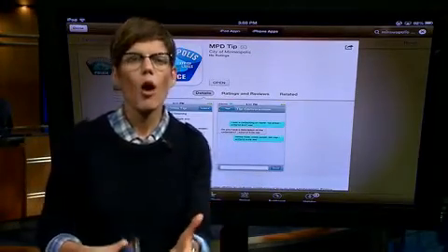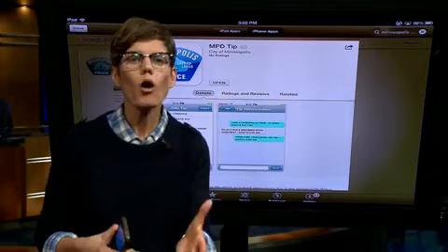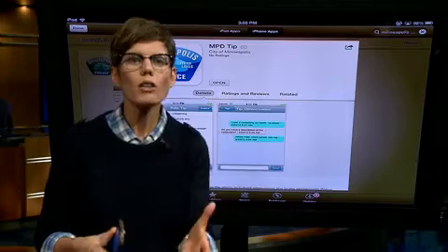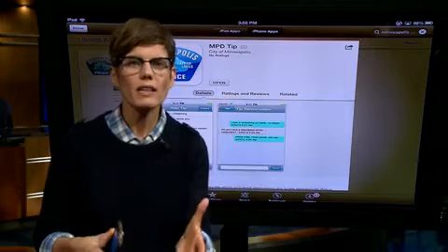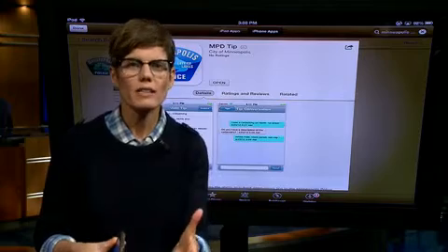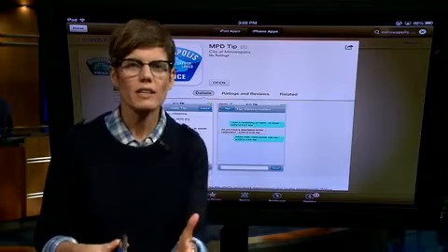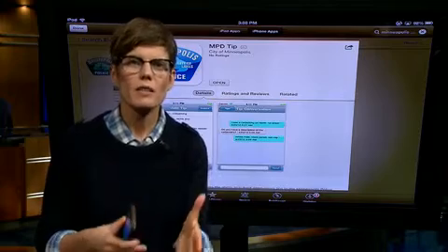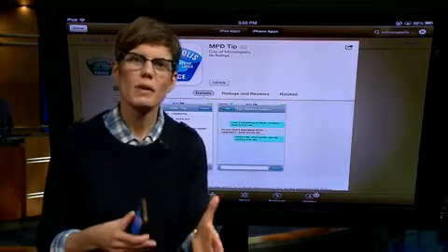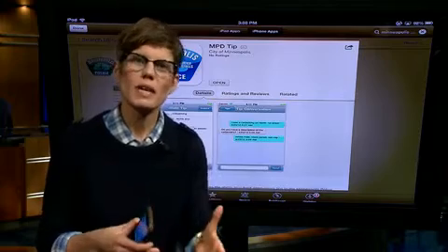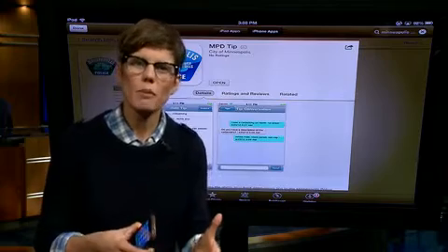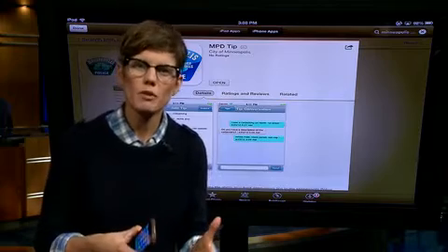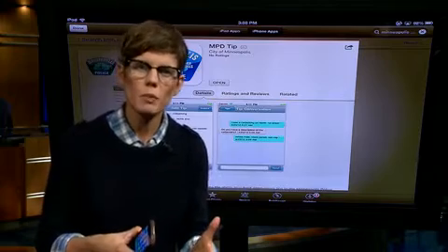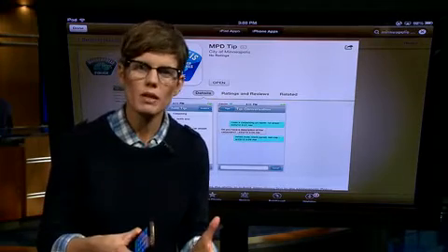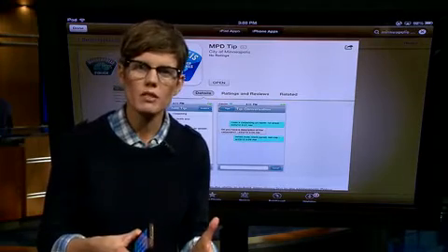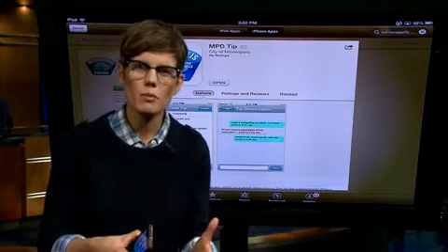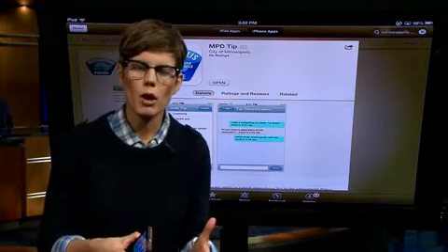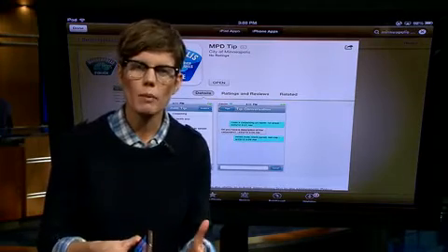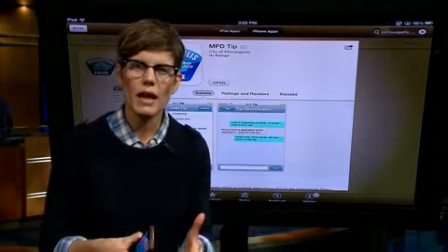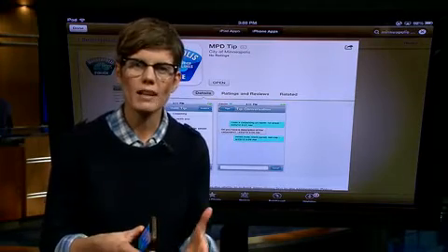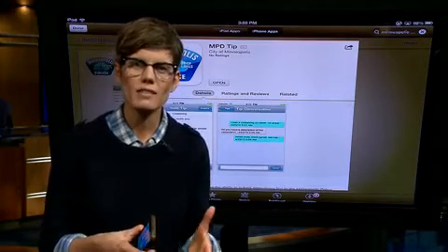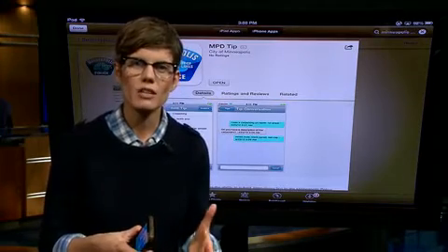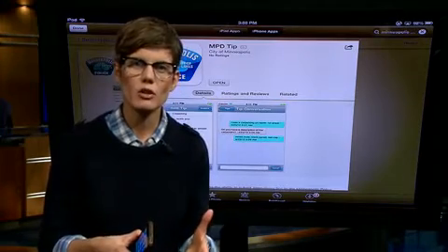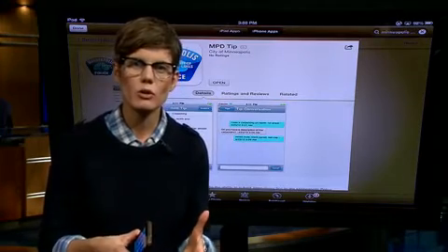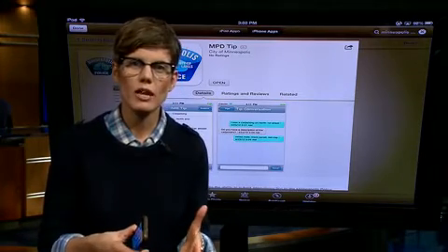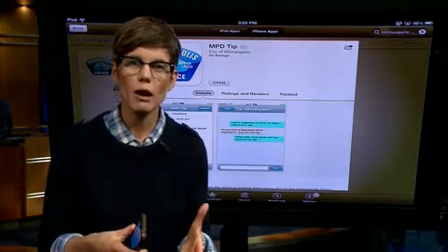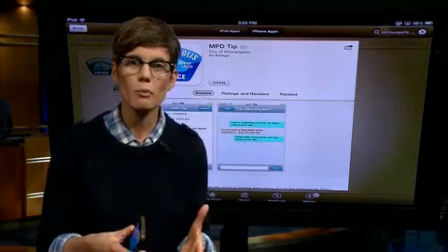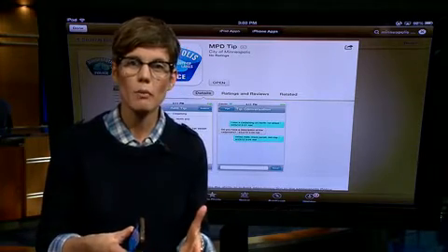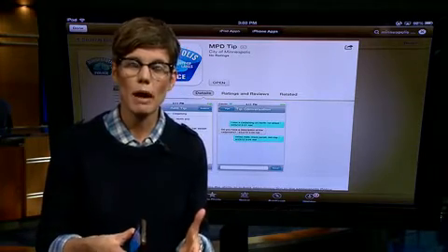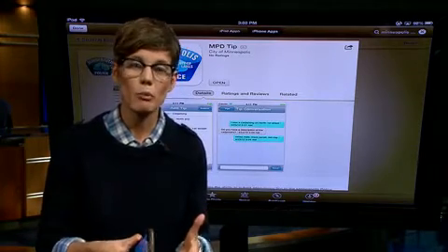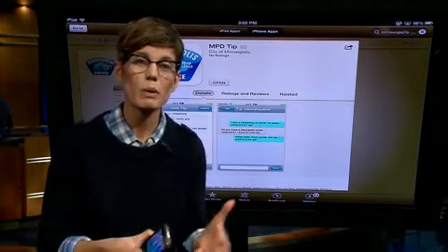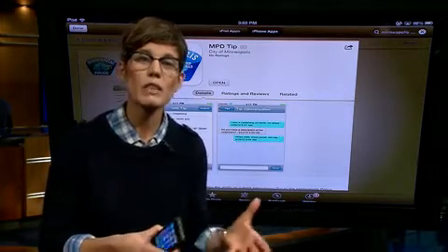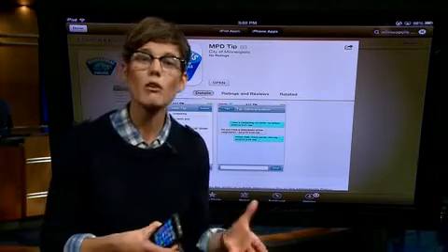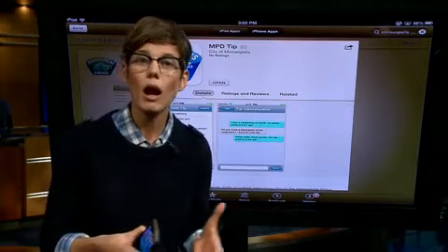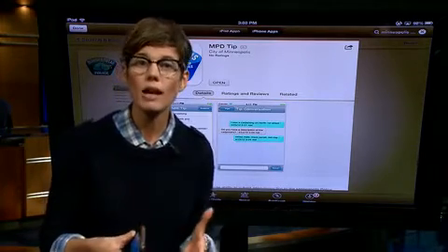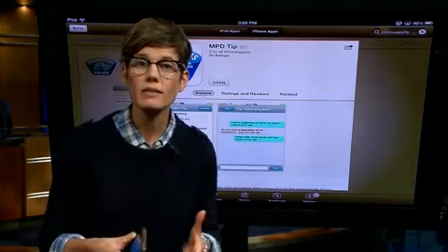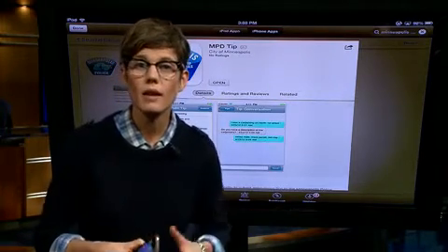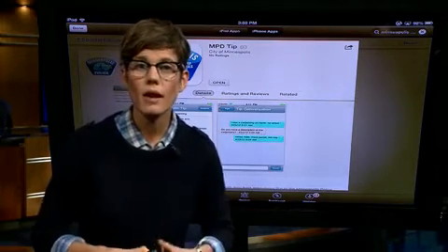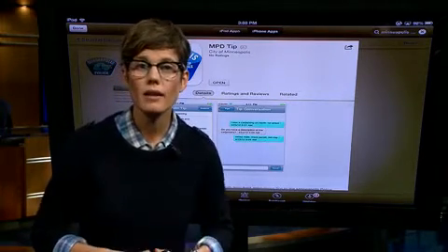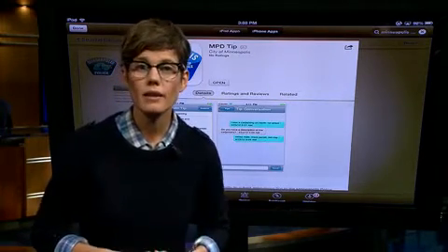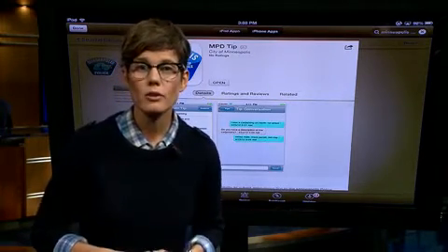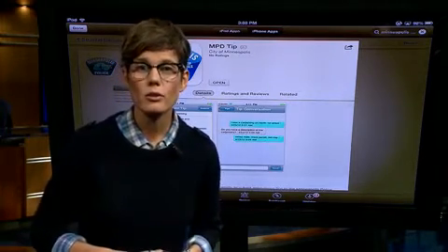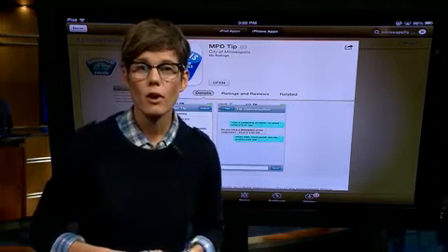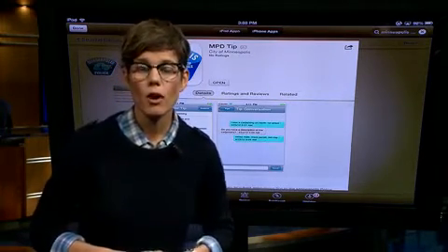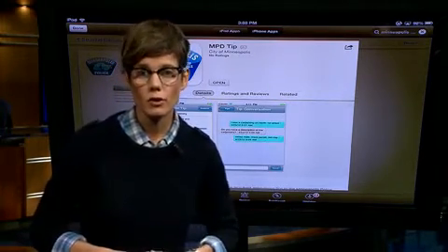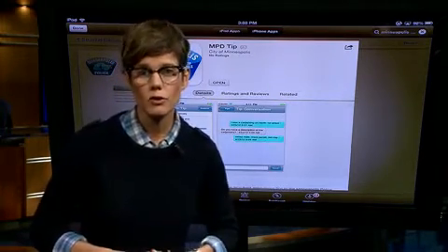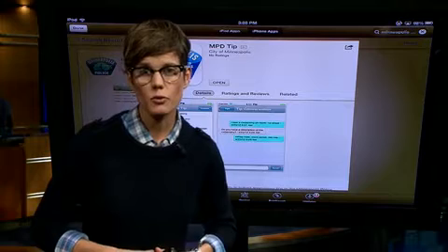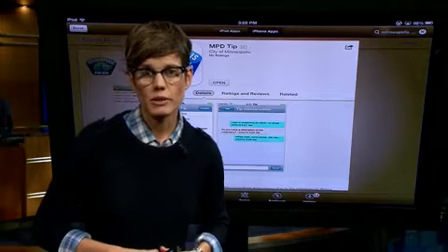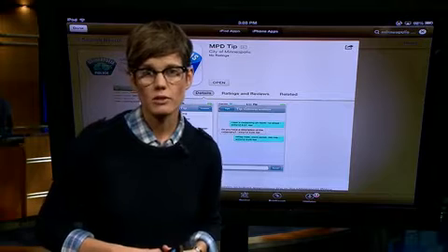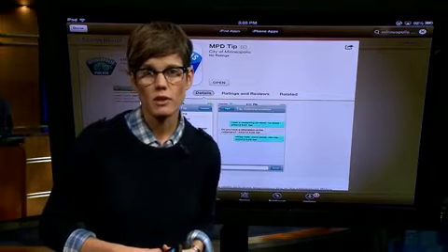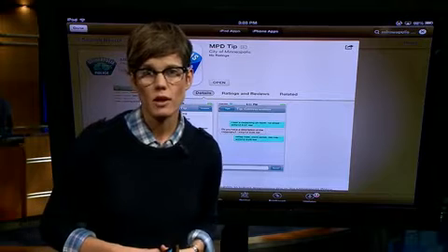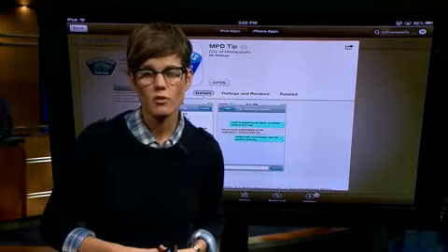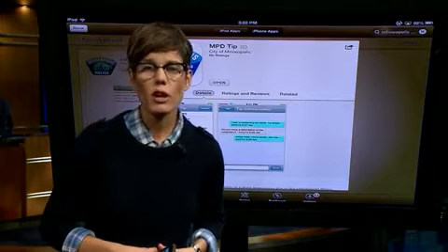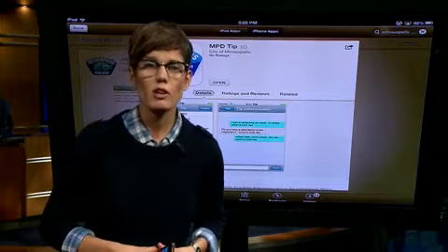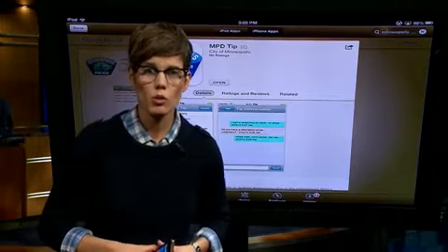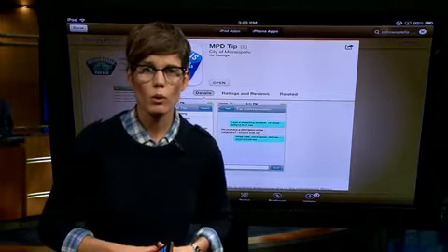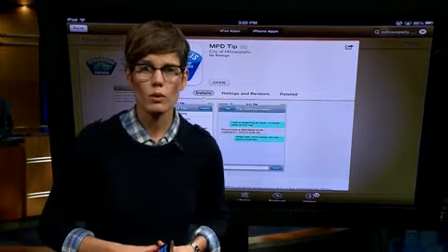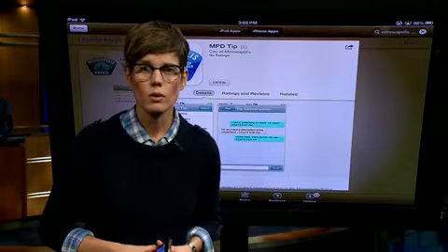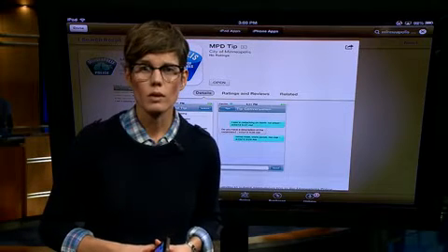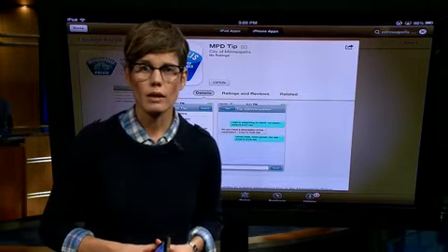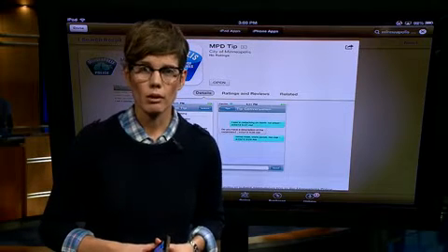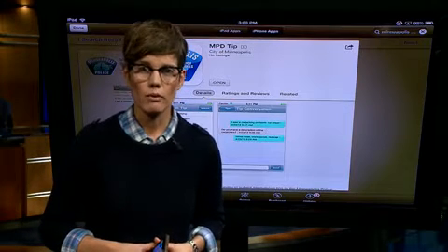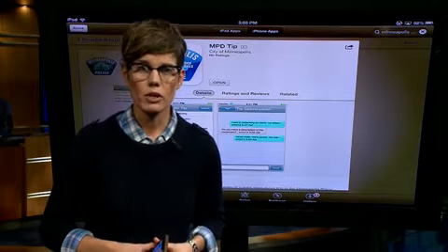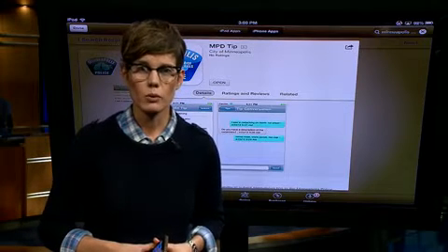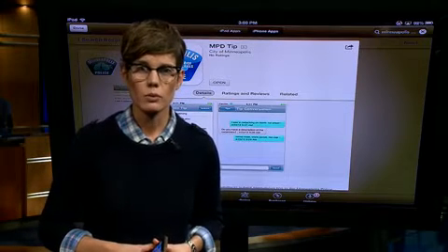All it is is the Minneapolis Police Department asking you to help them out. Be their eyes and ears on the streets. Janice Shortle, CARE 11 News.